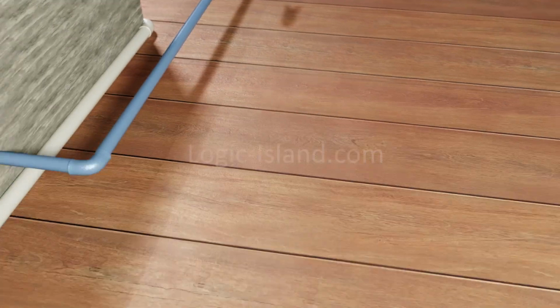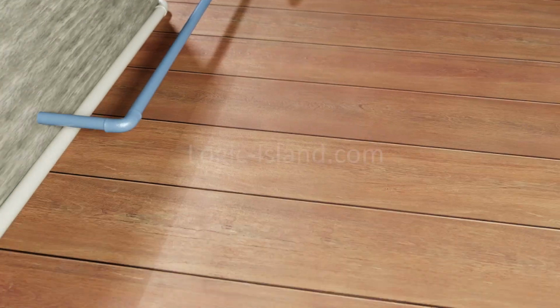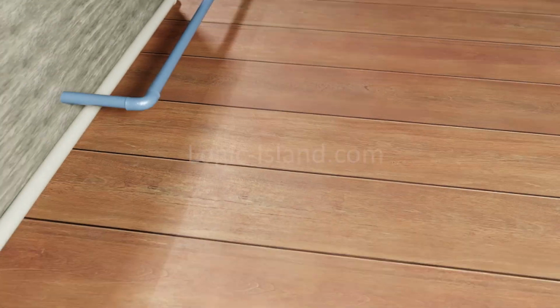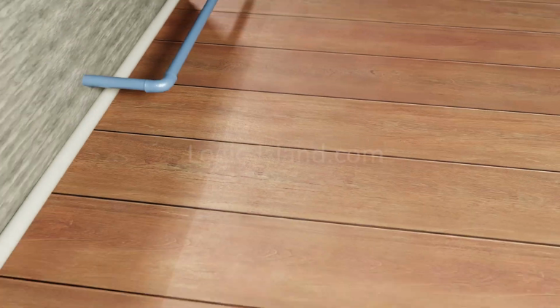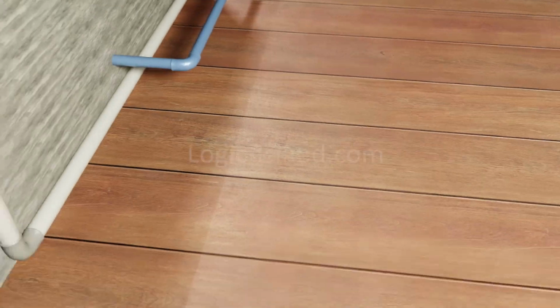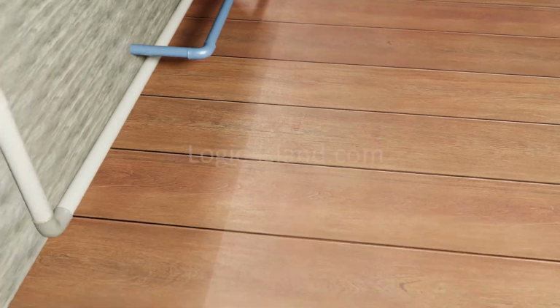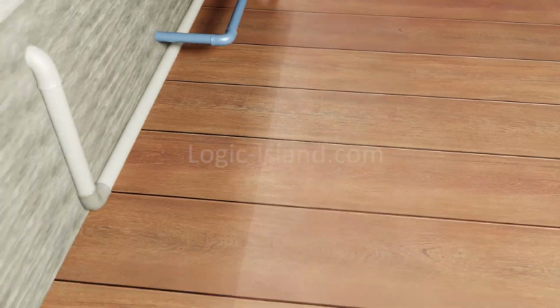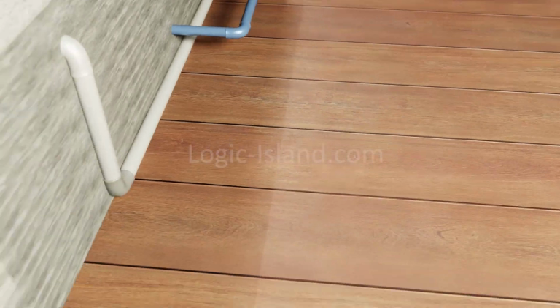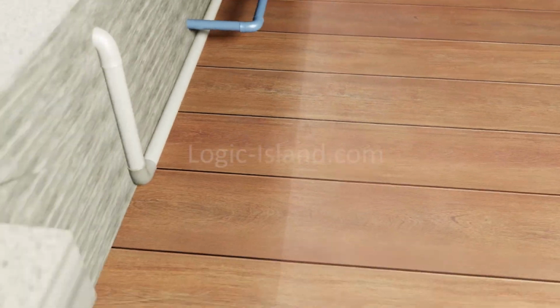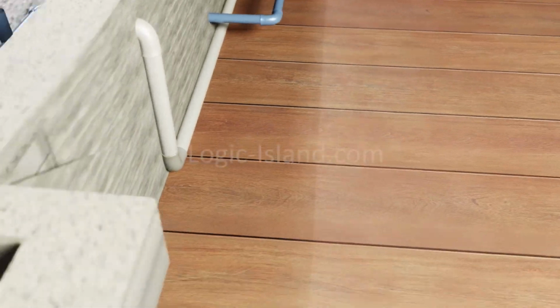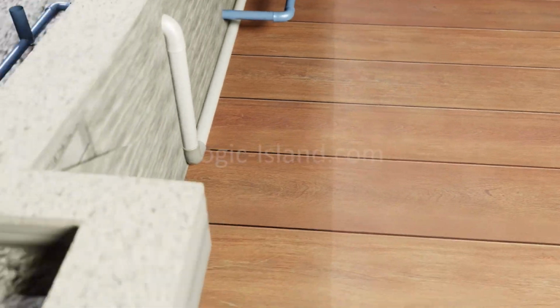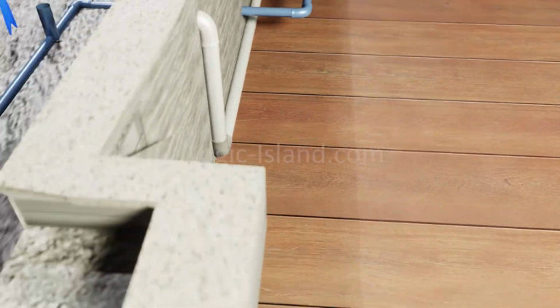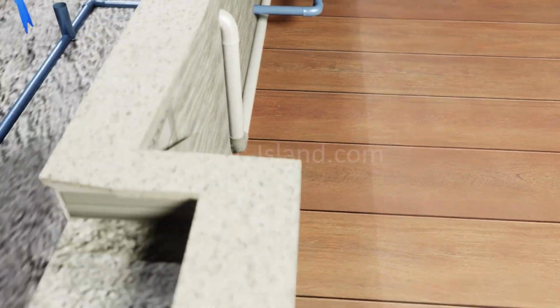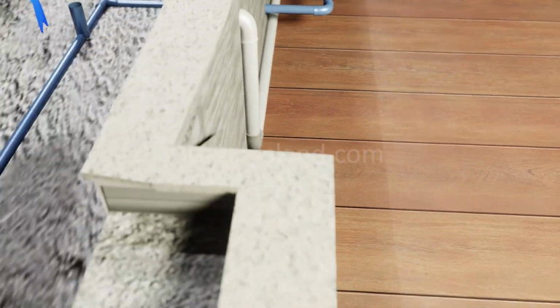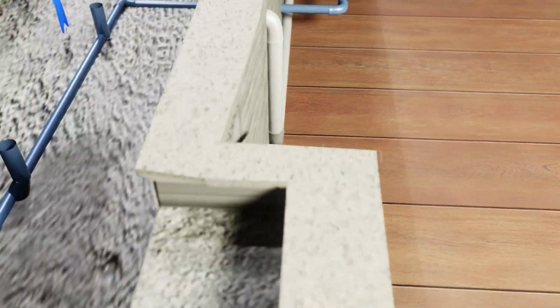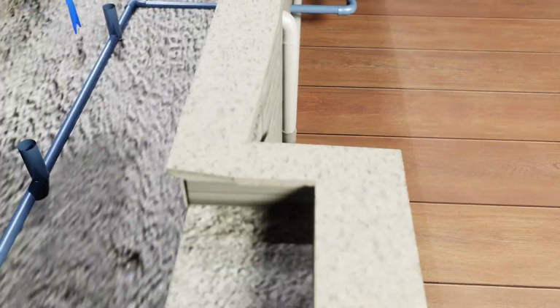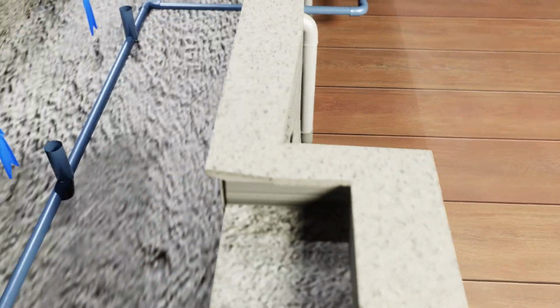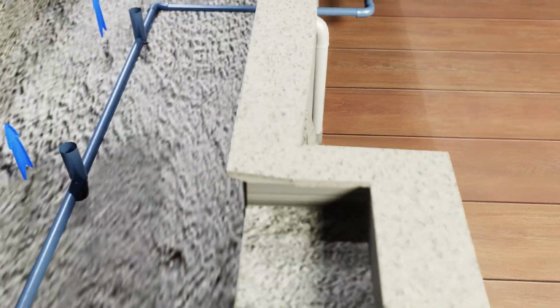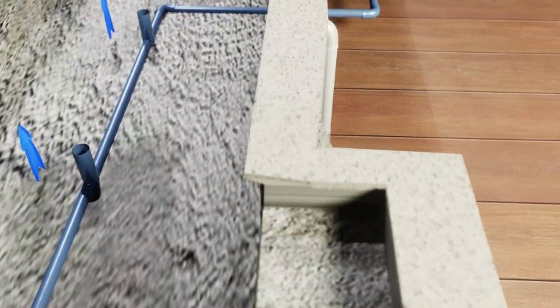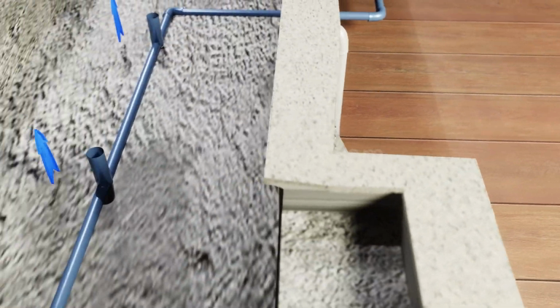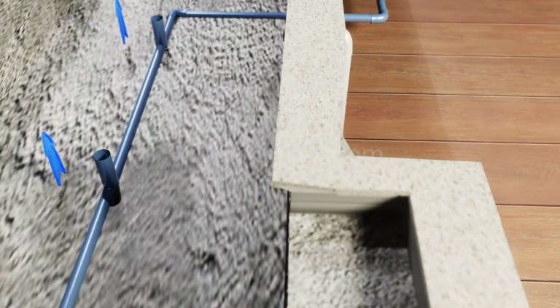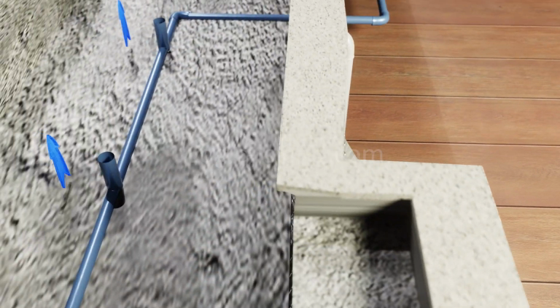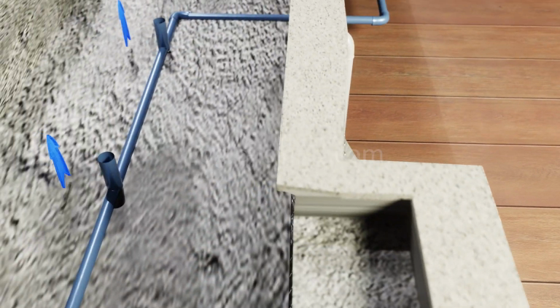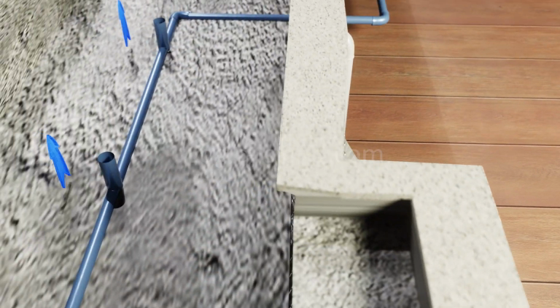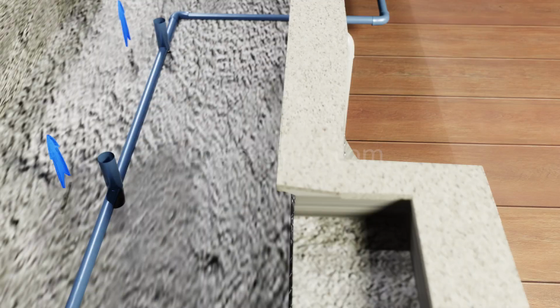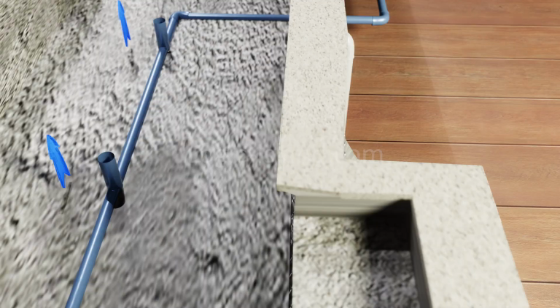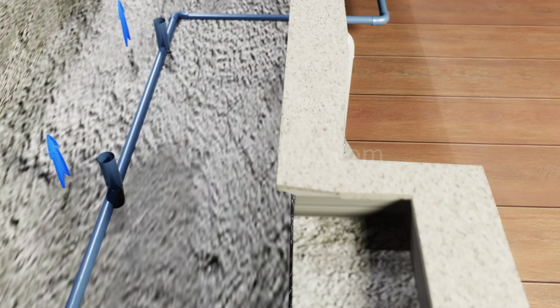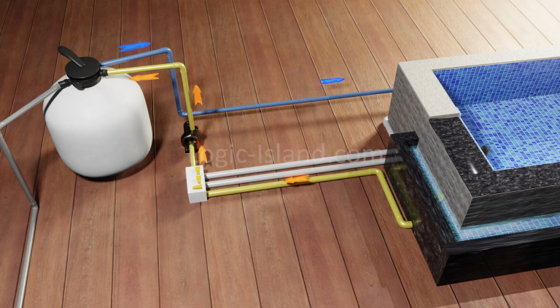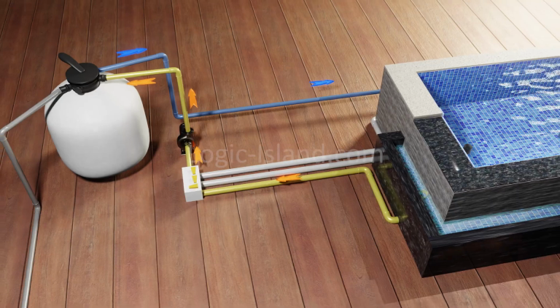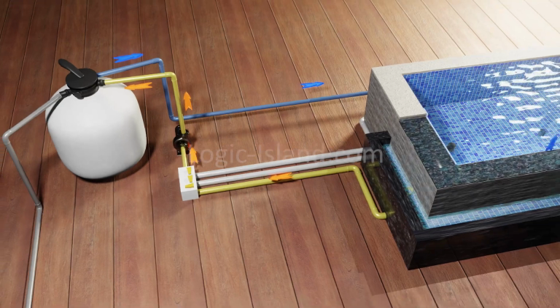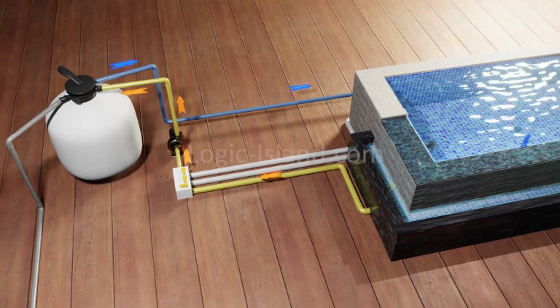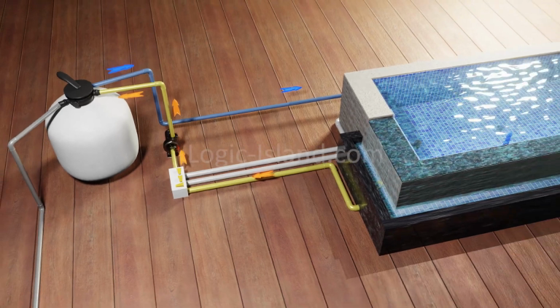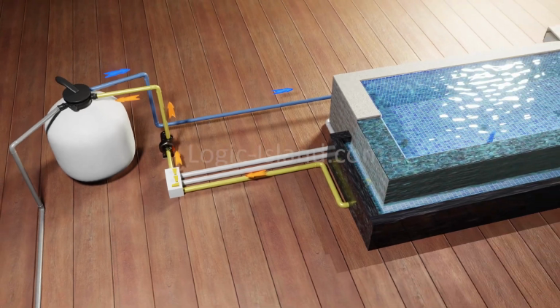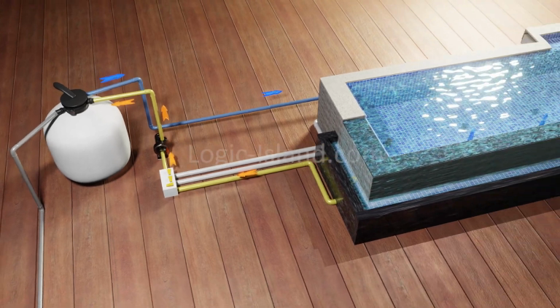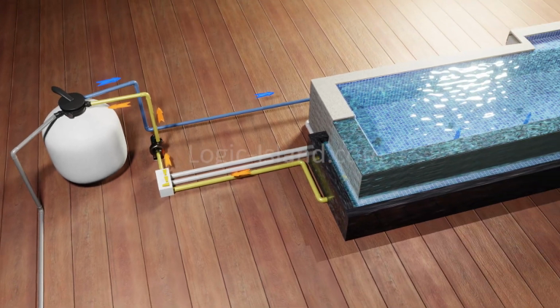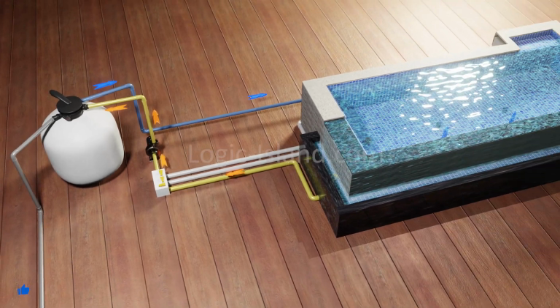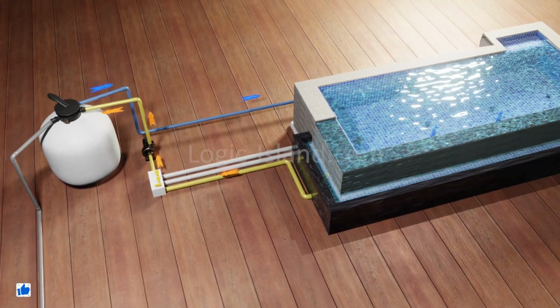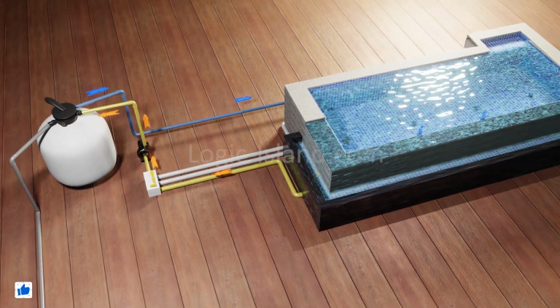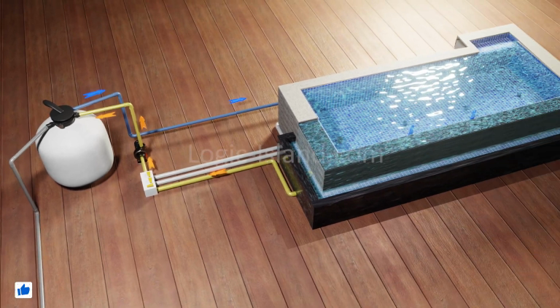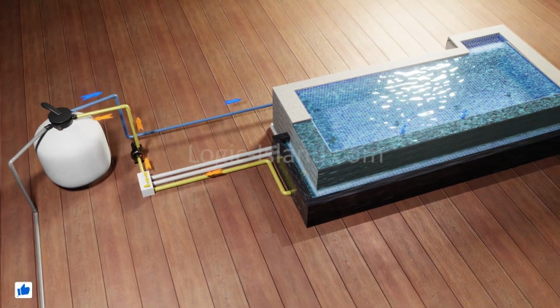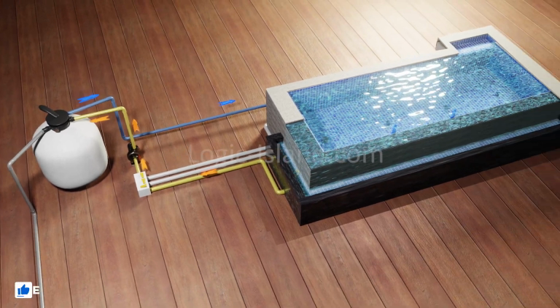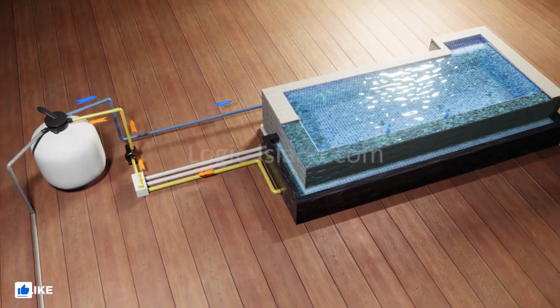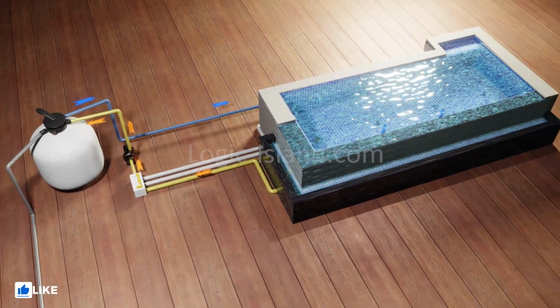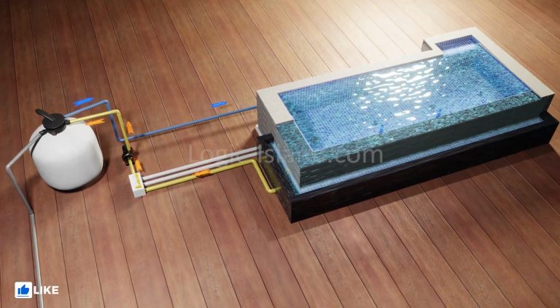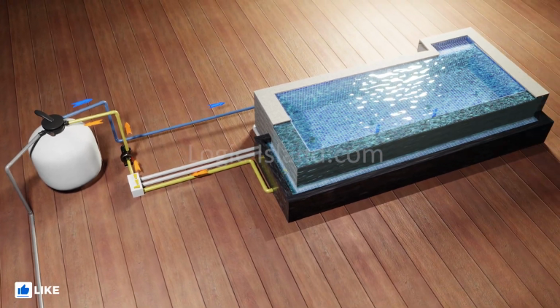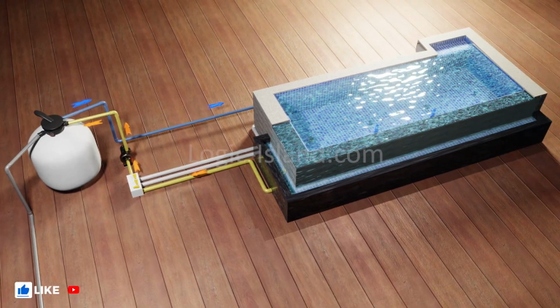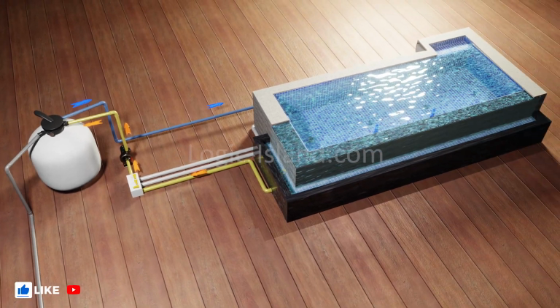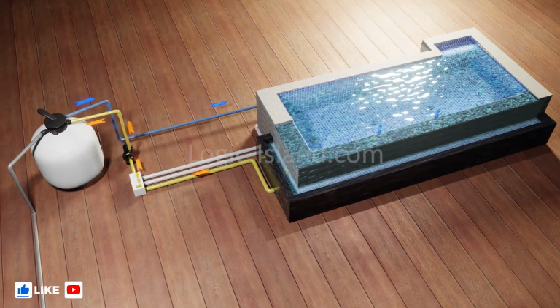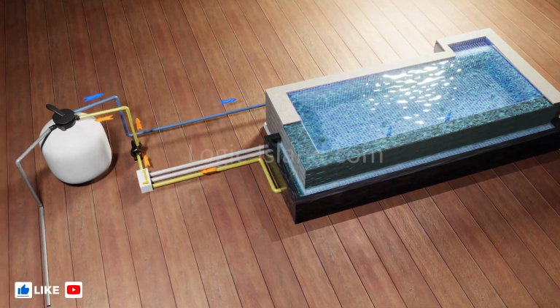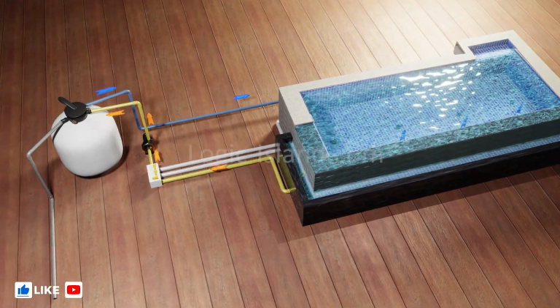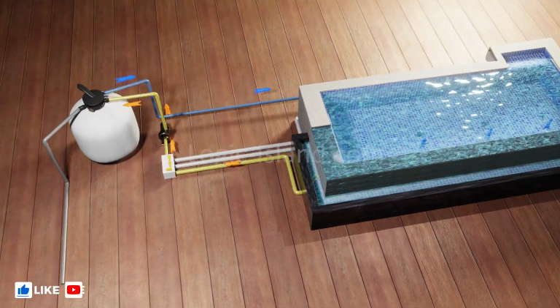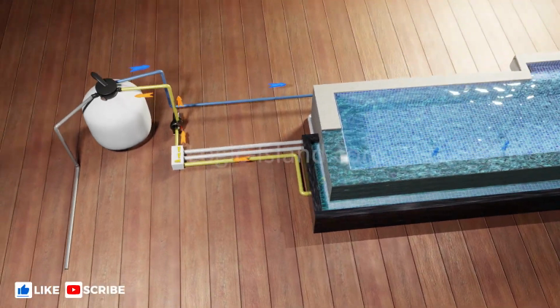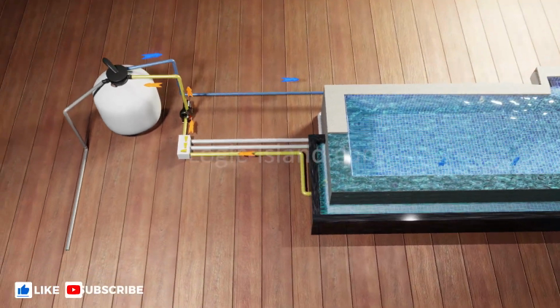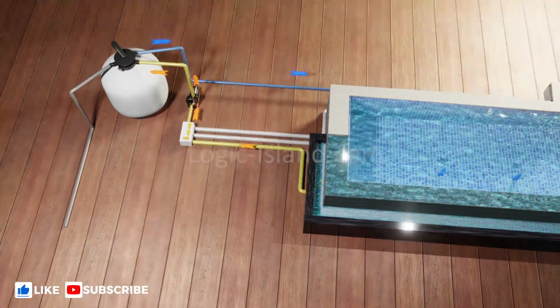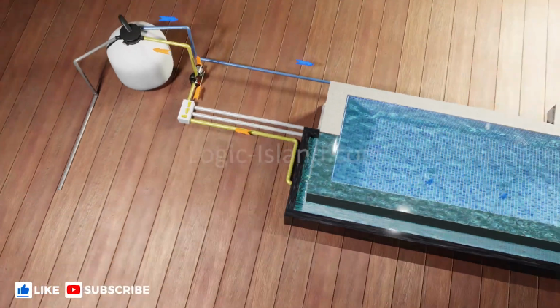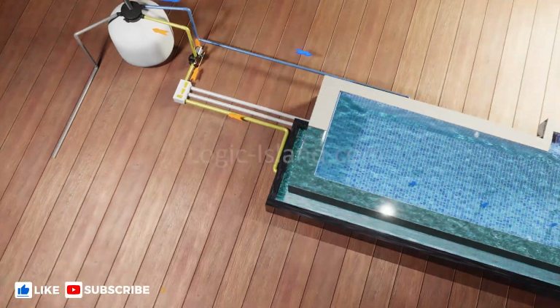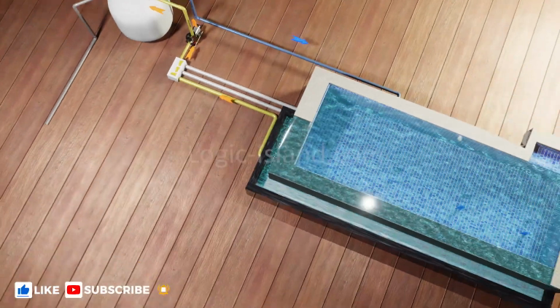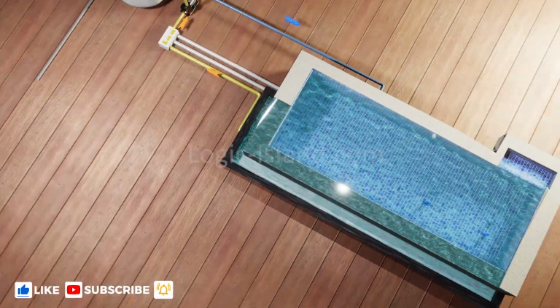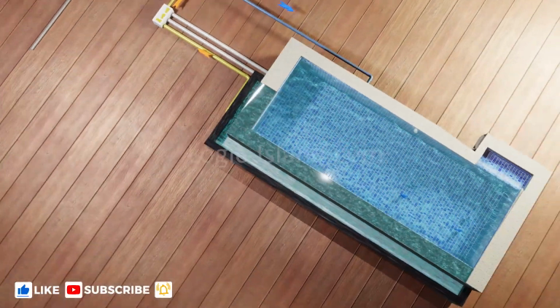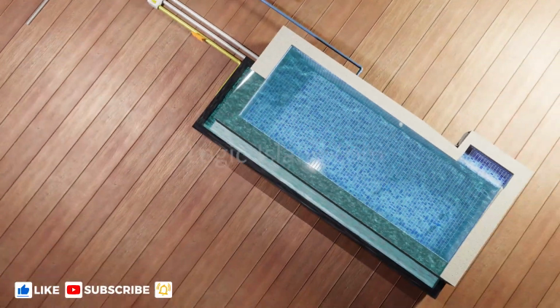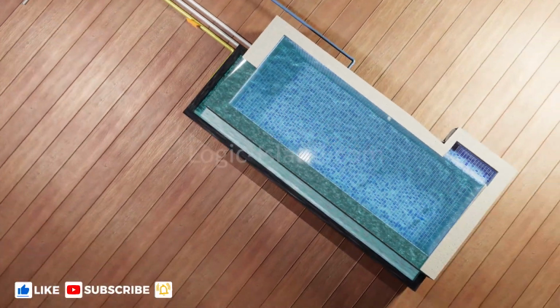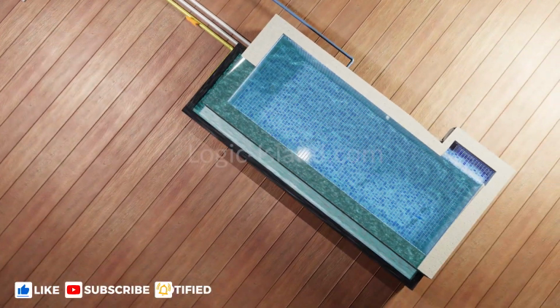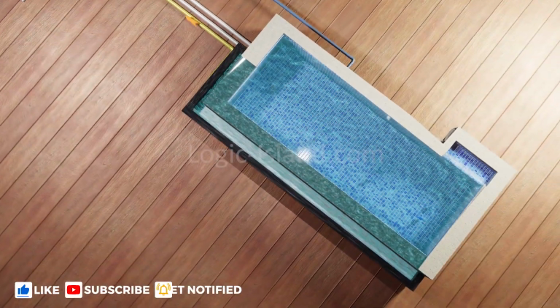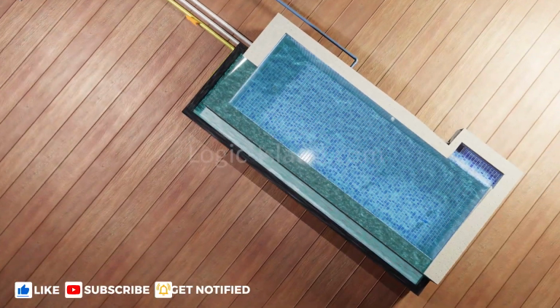The sediments get trapped inside the sand, and the filtered clean water gets back to the pool through the inlet pipe and these ports on the floor.